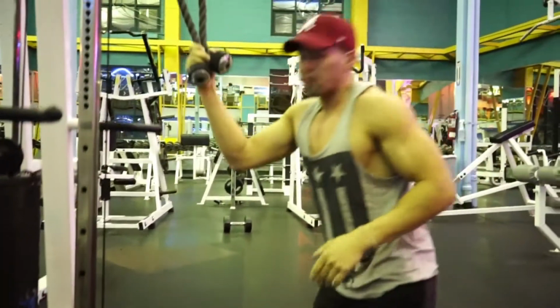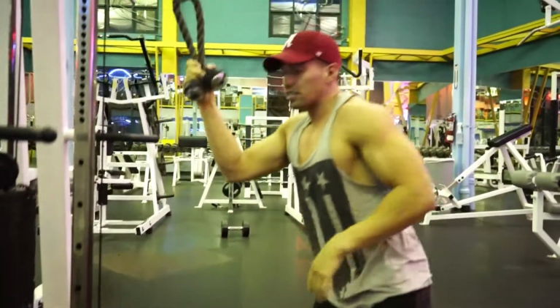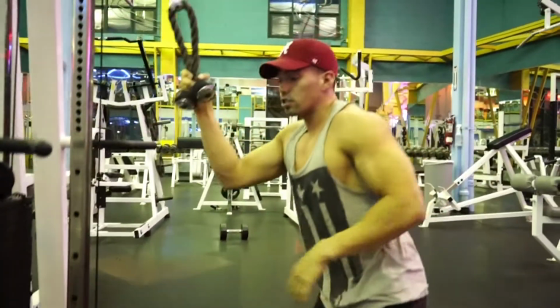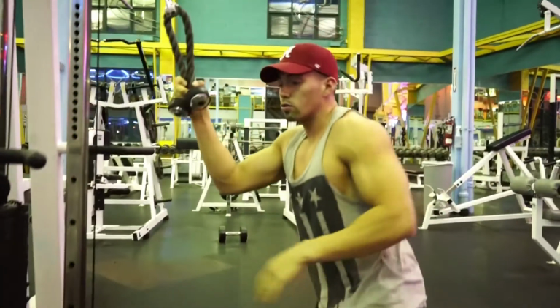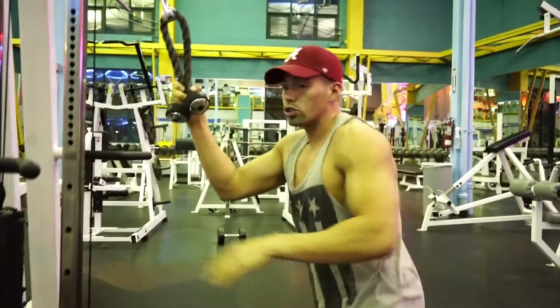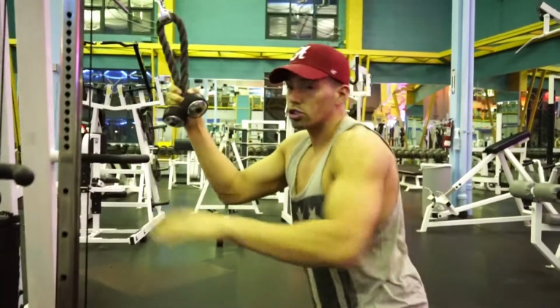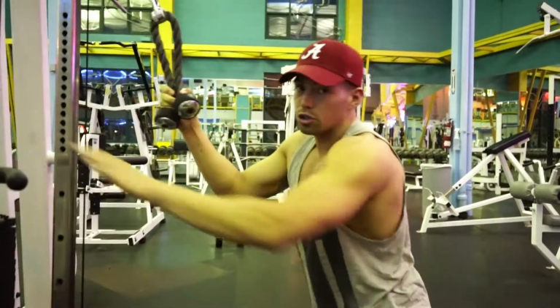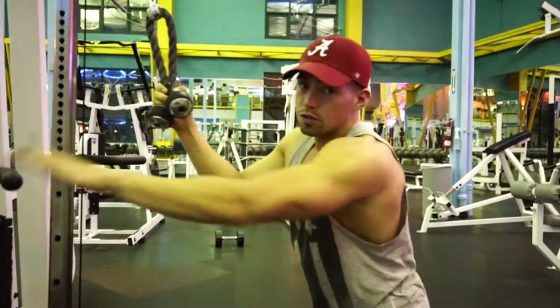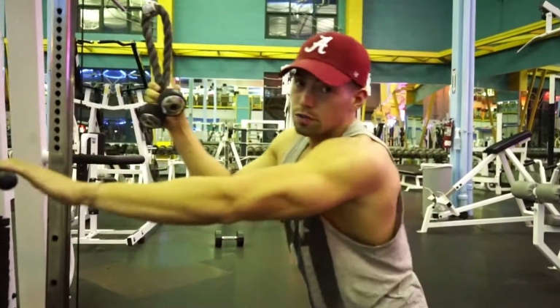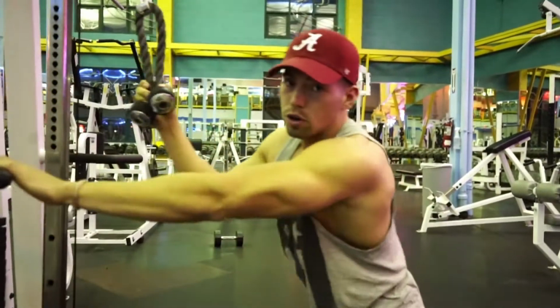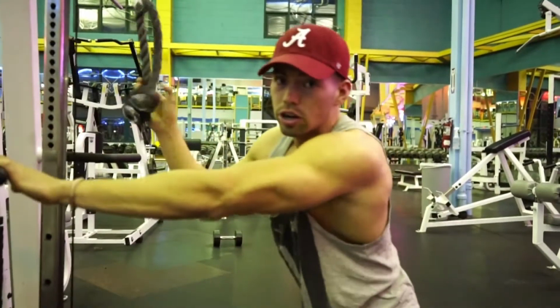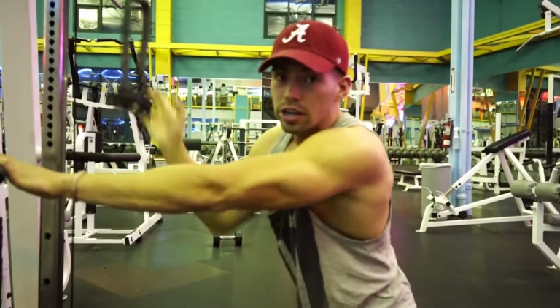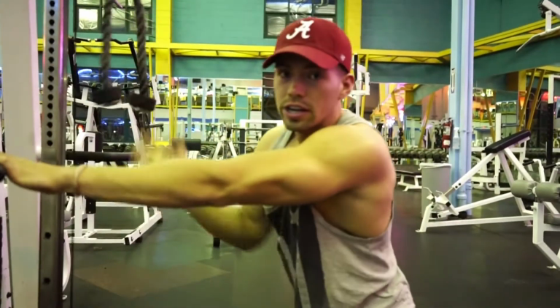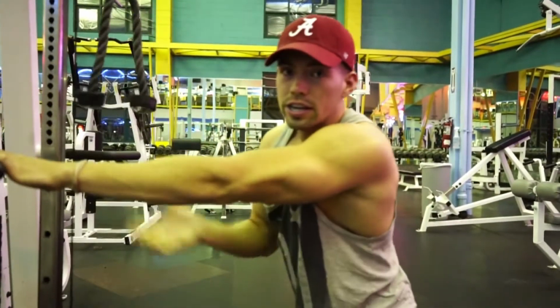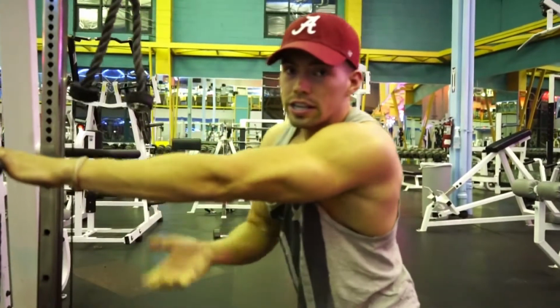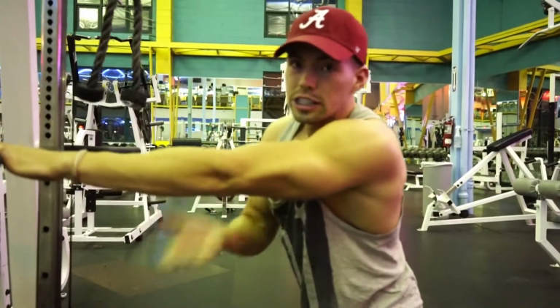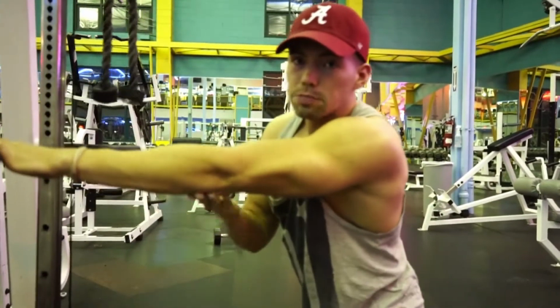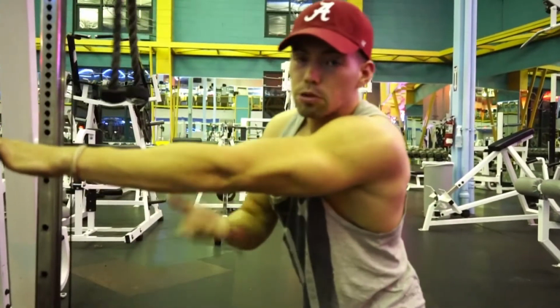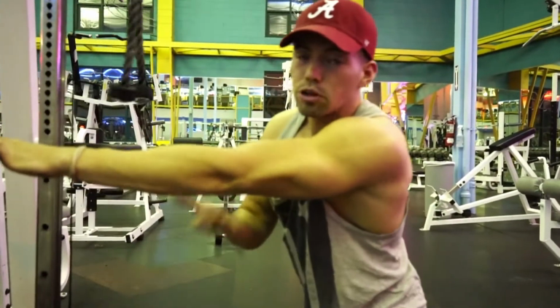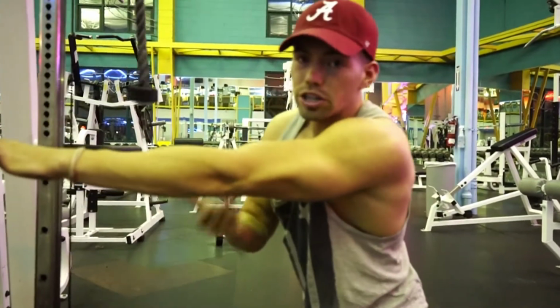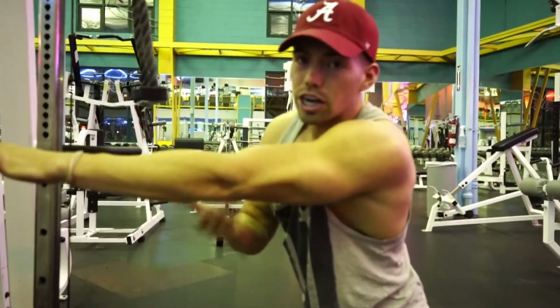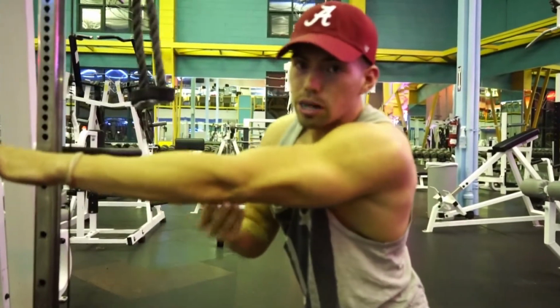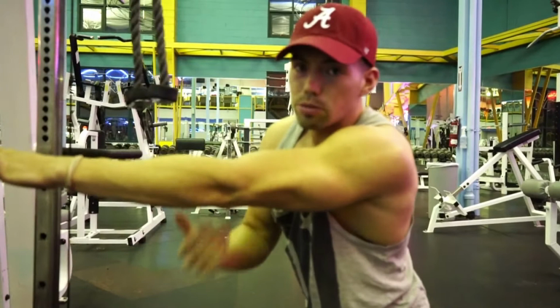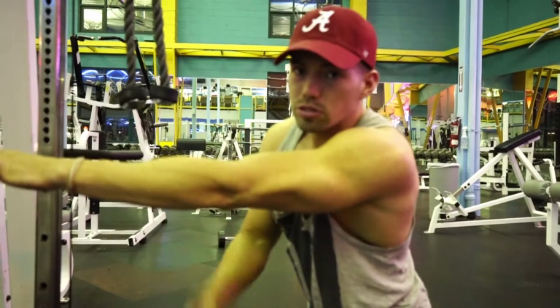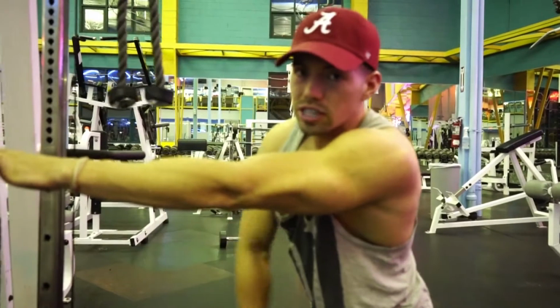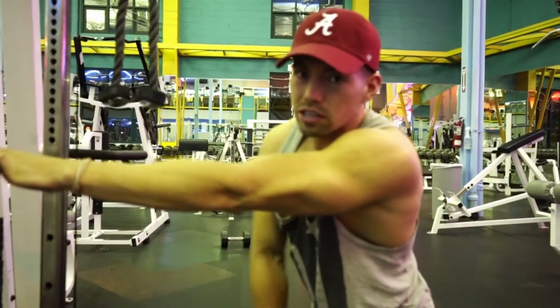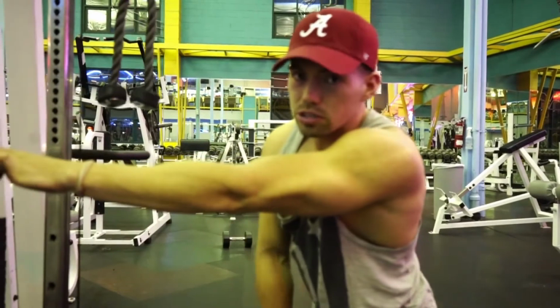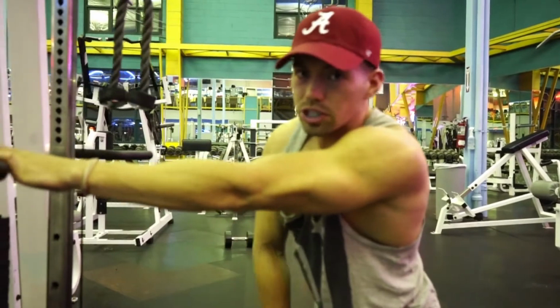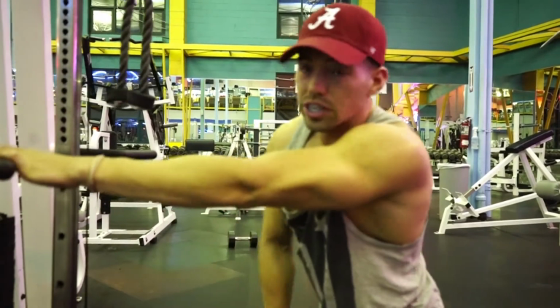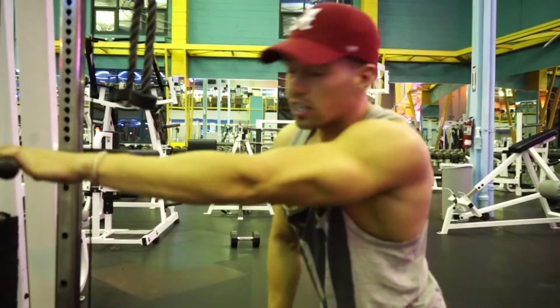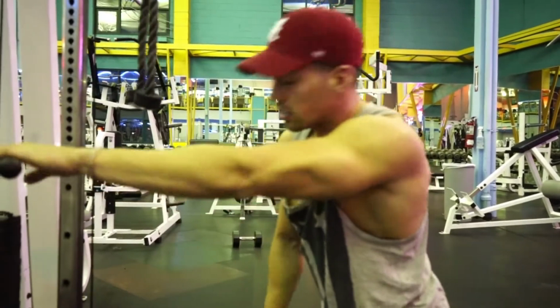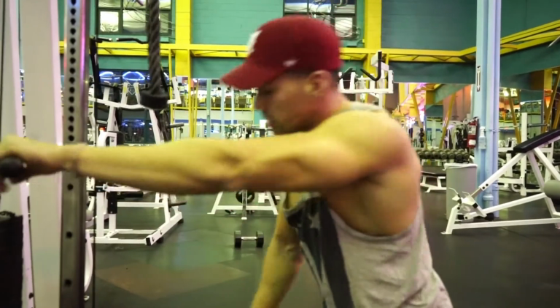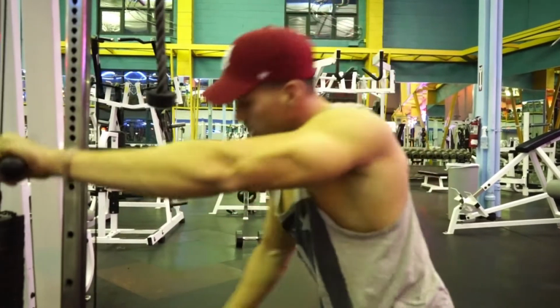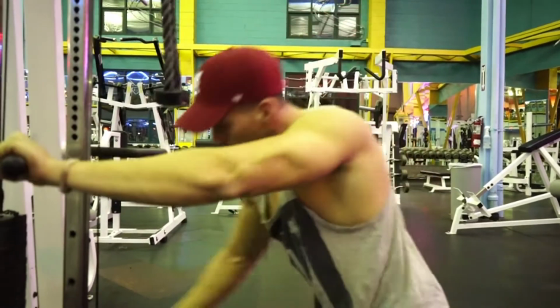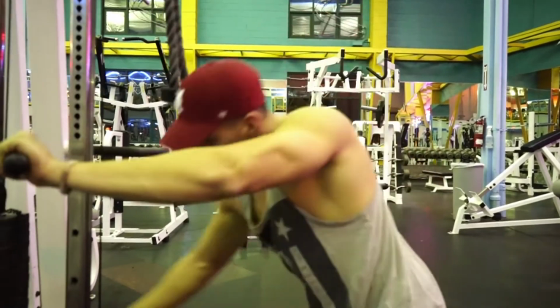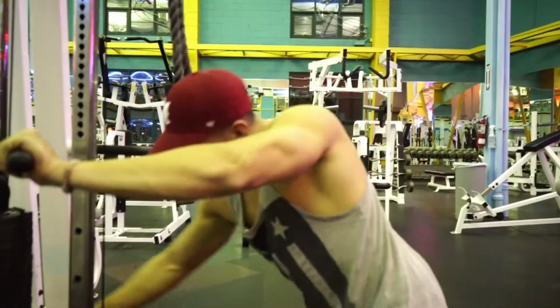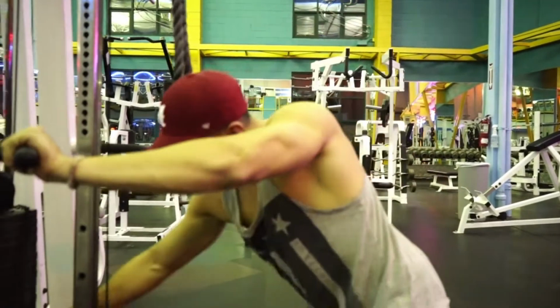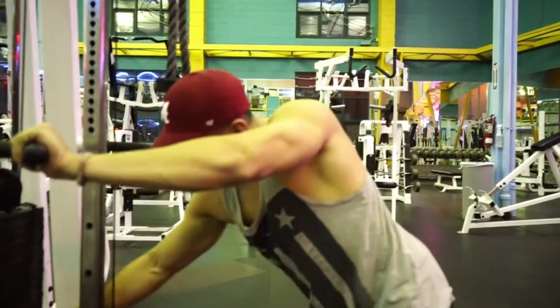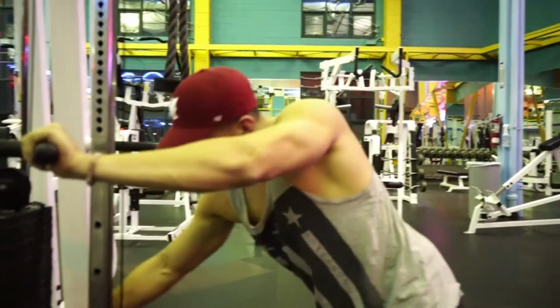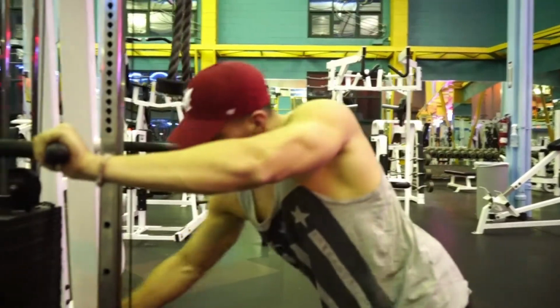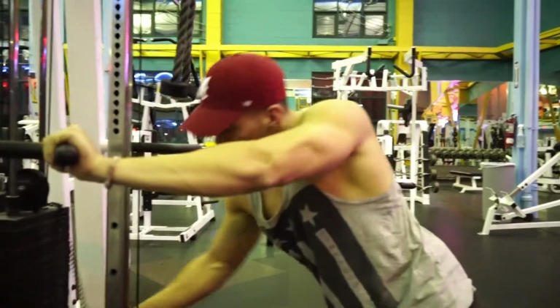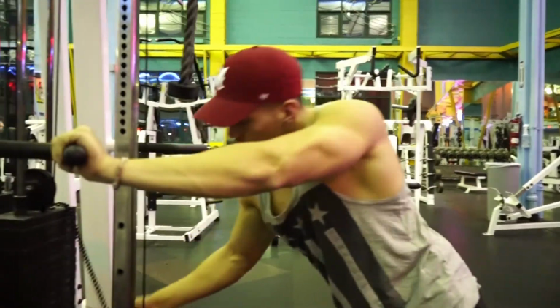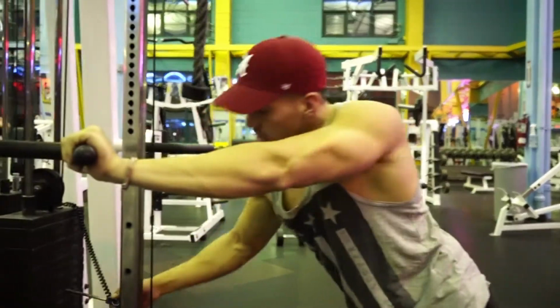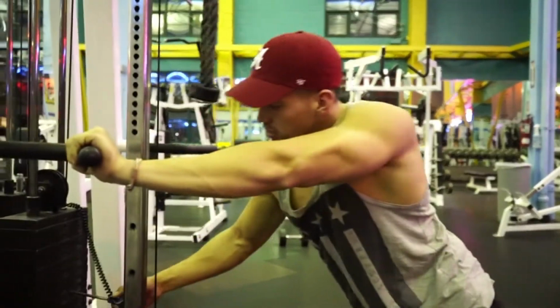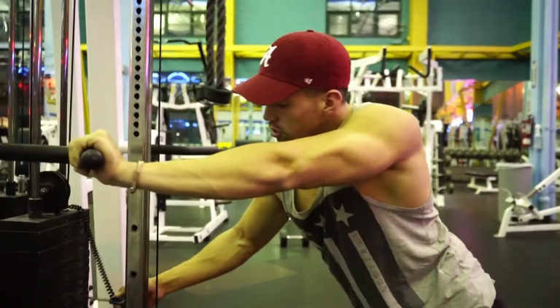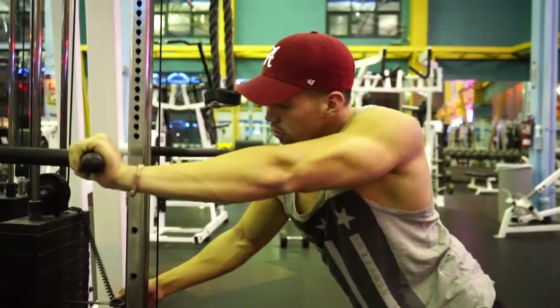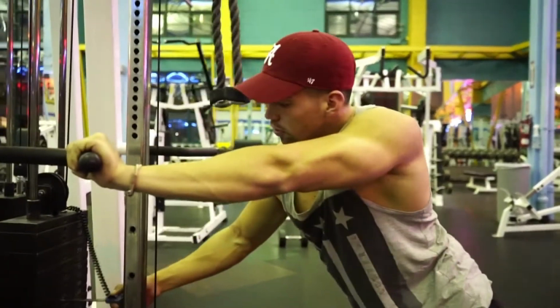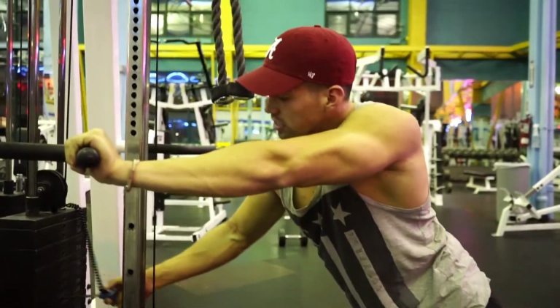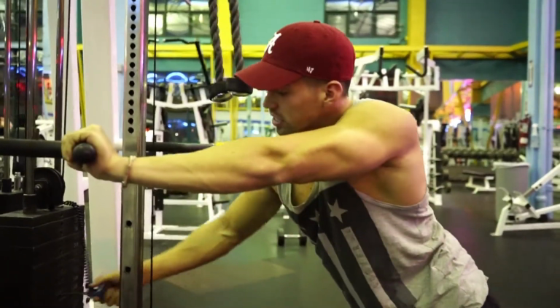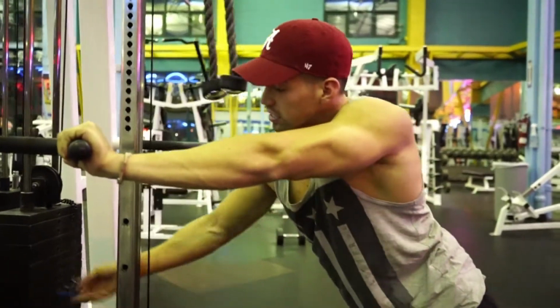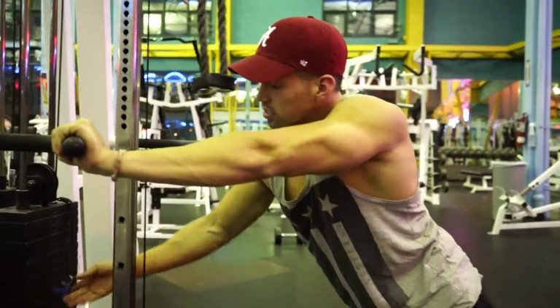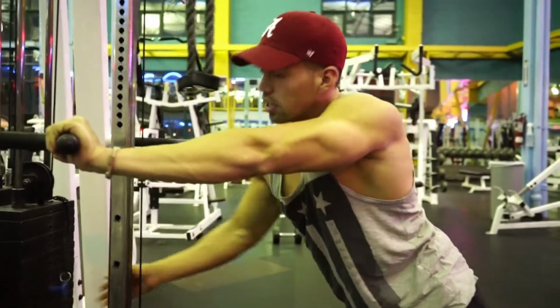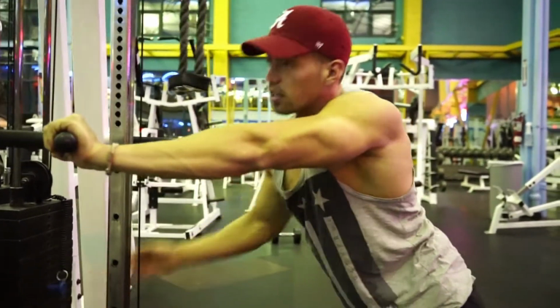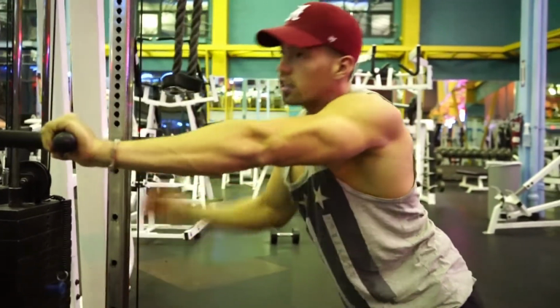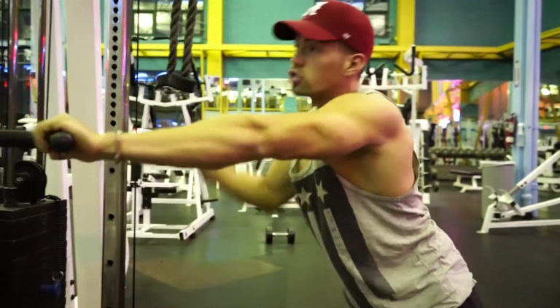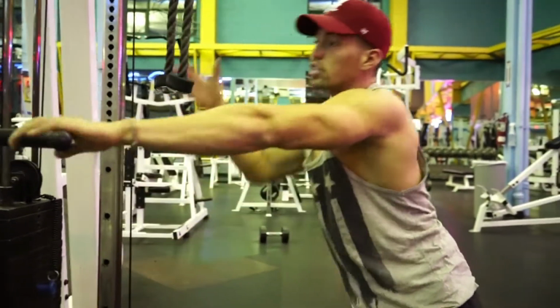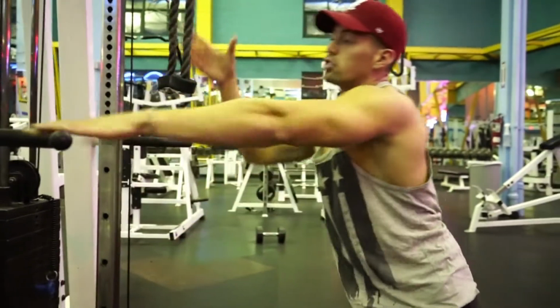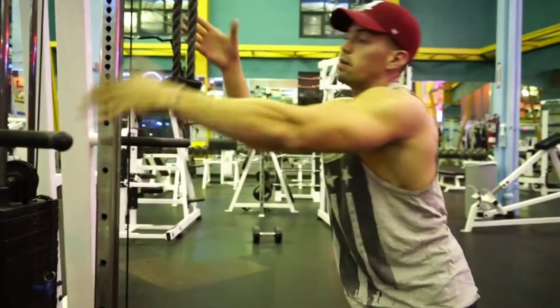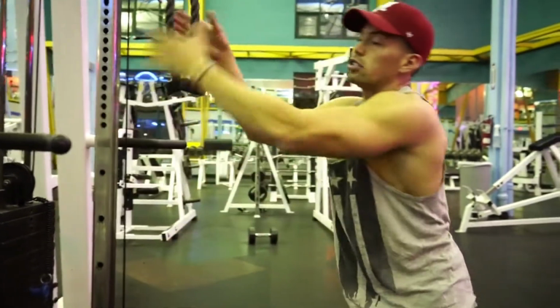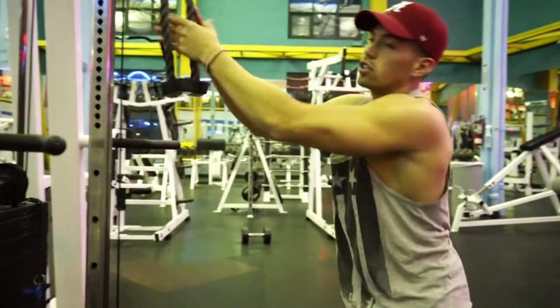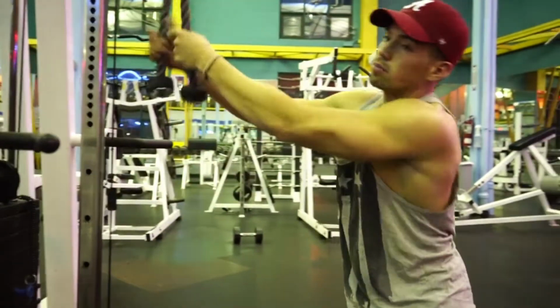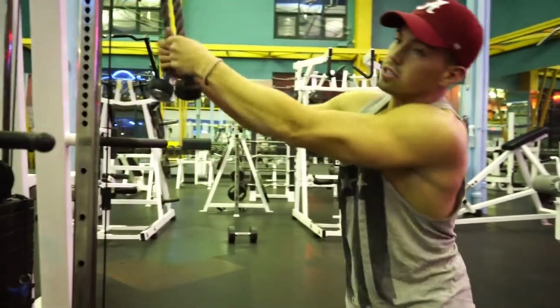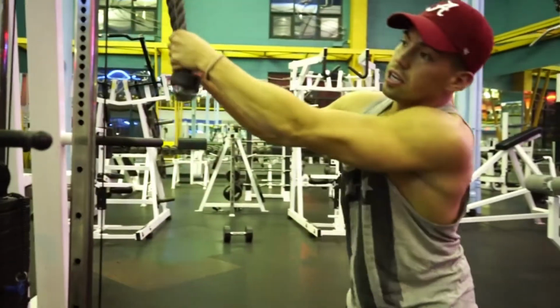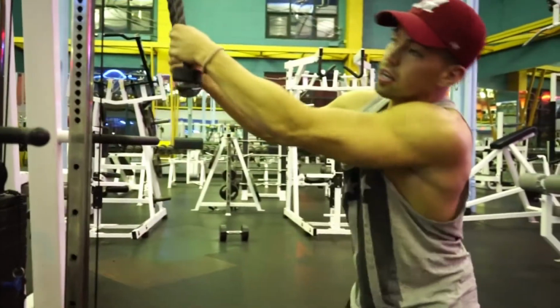Basically what you're shooting for is pulling your elbows down to your knees. First set is done, straight to my drop set.